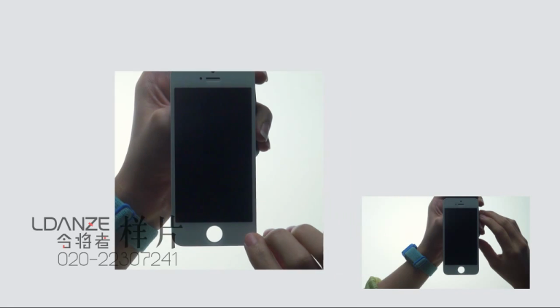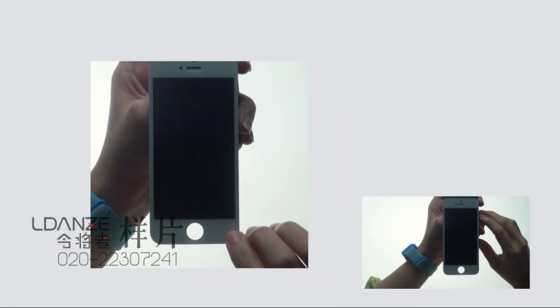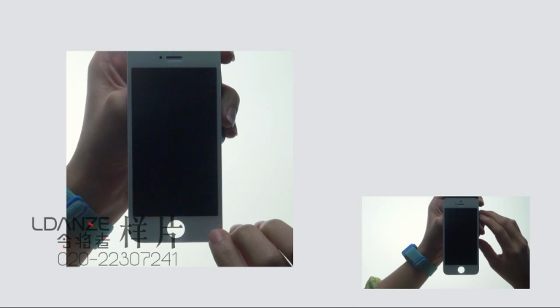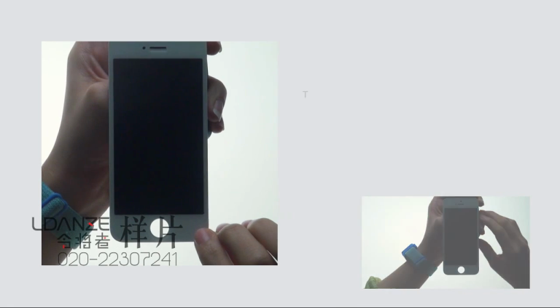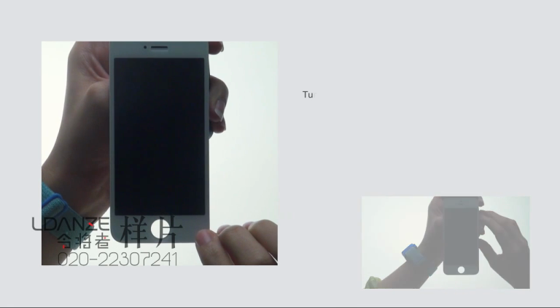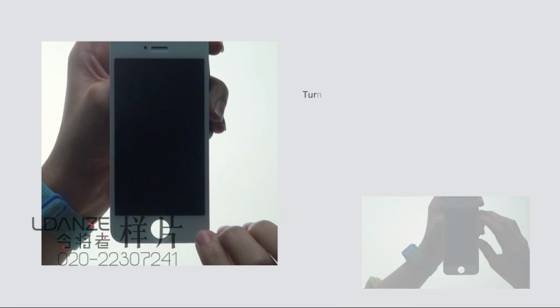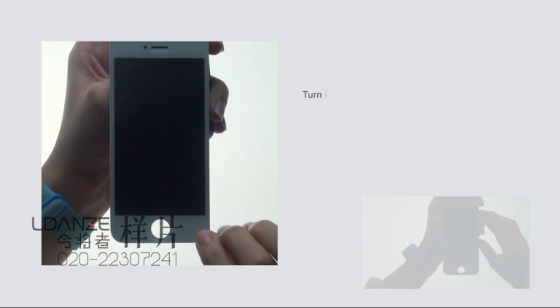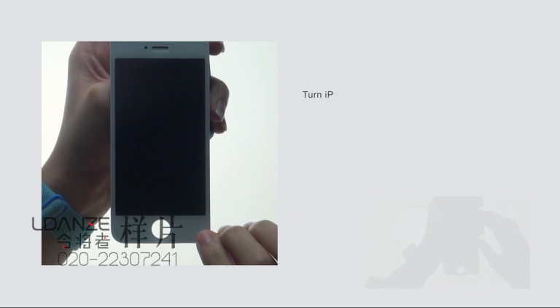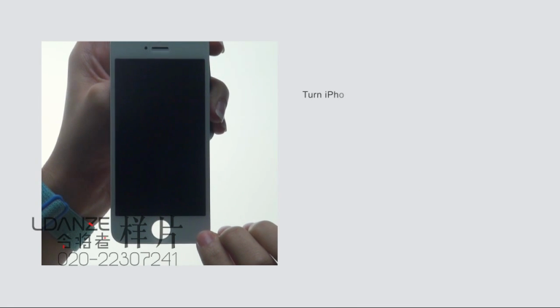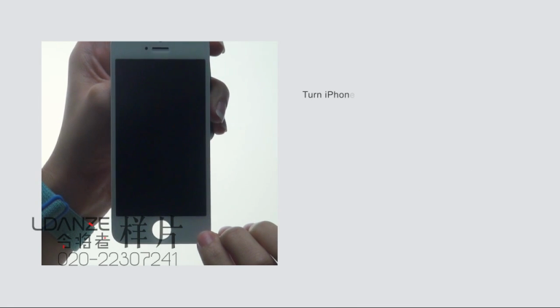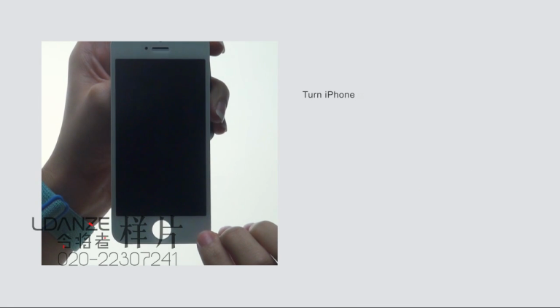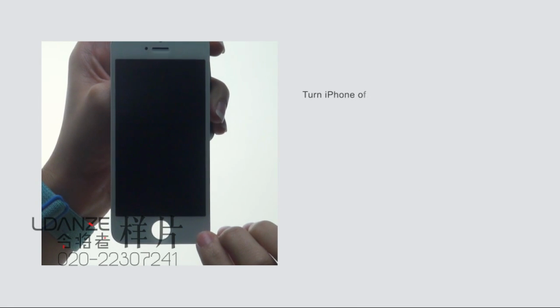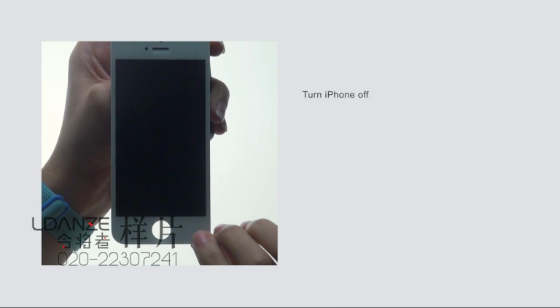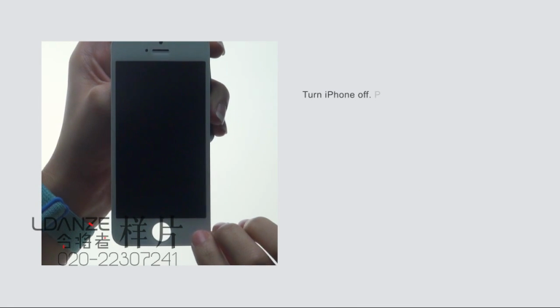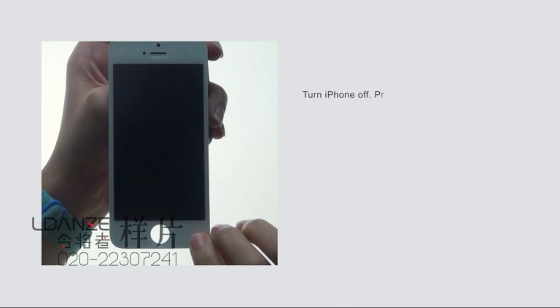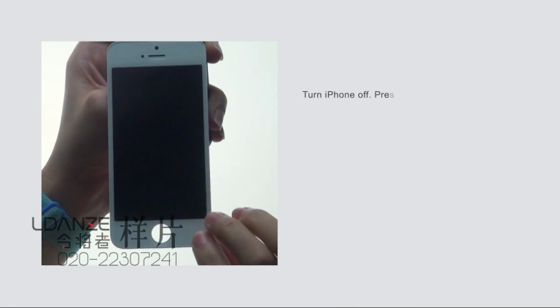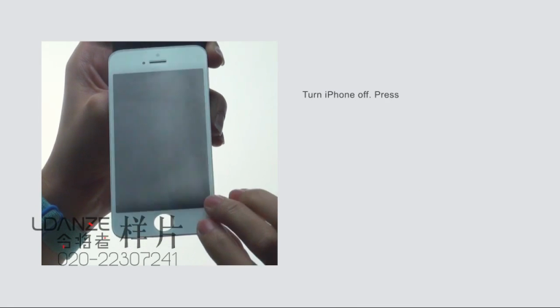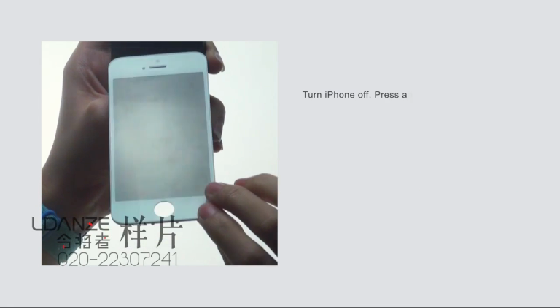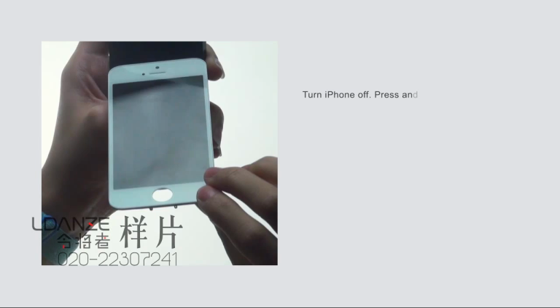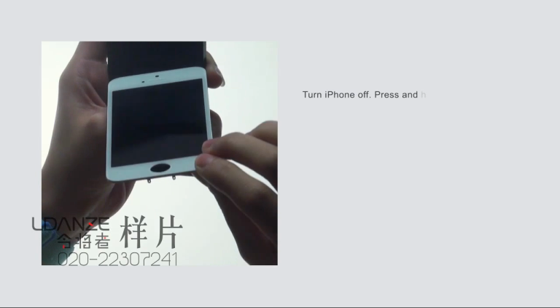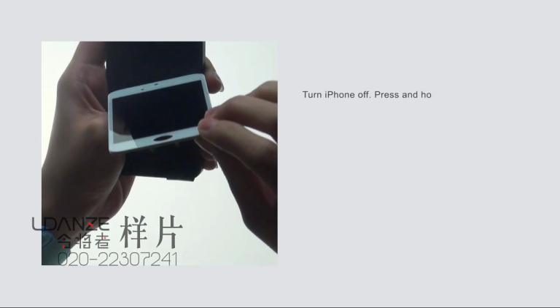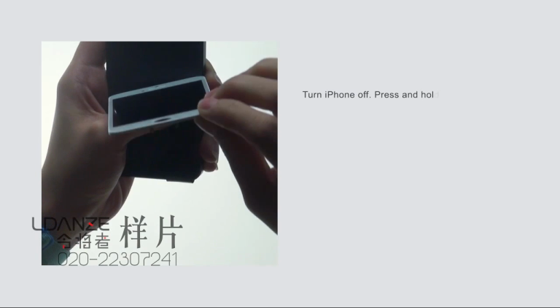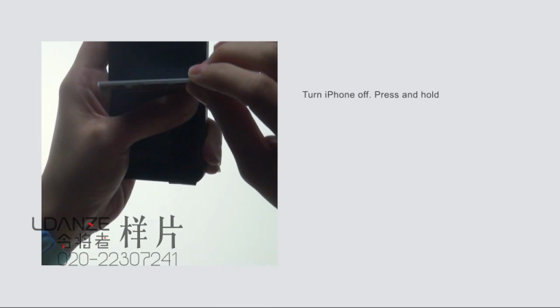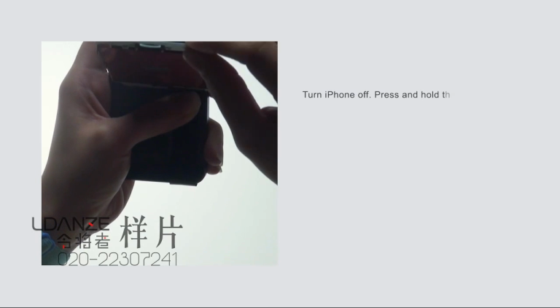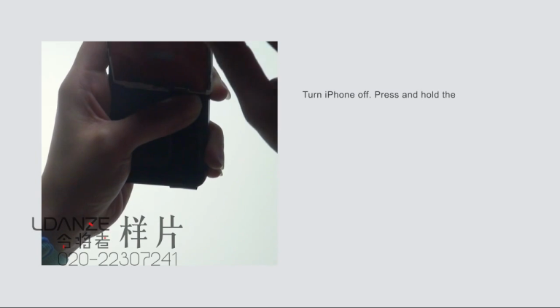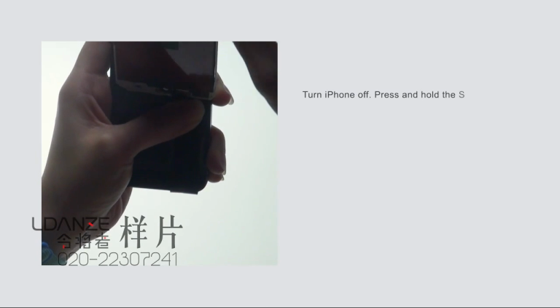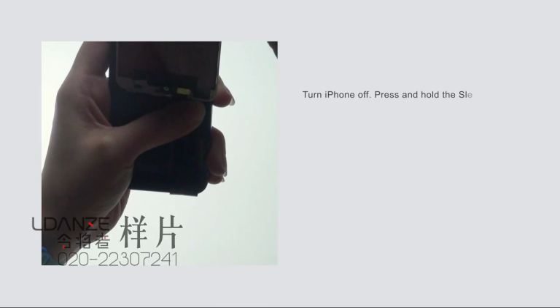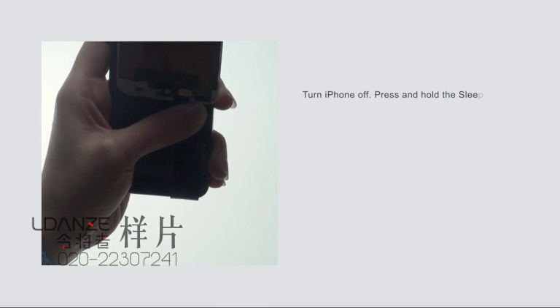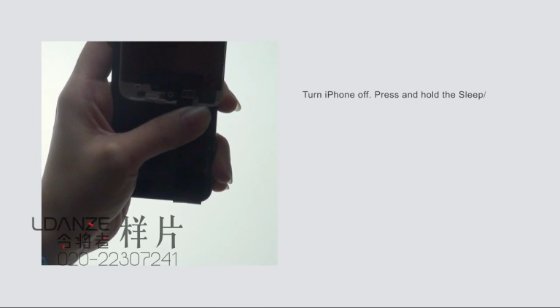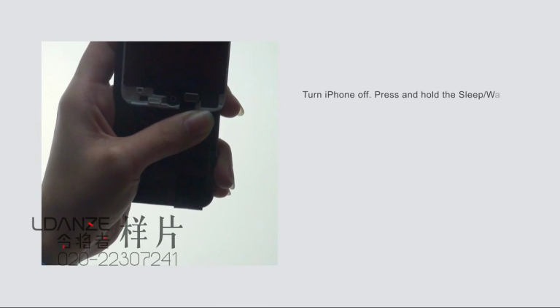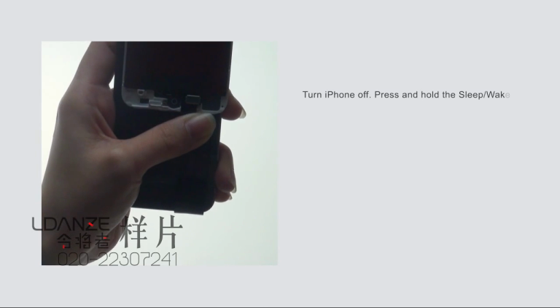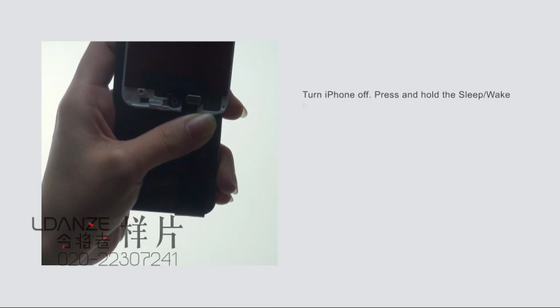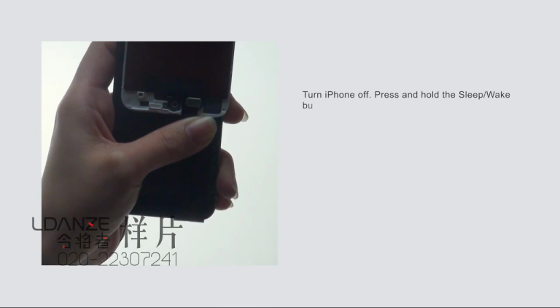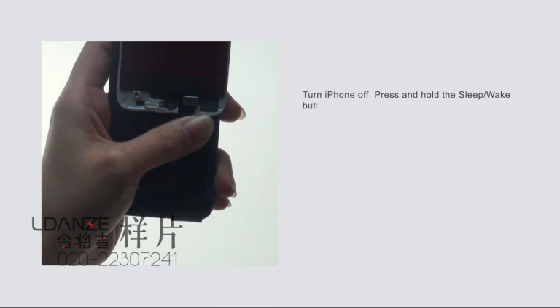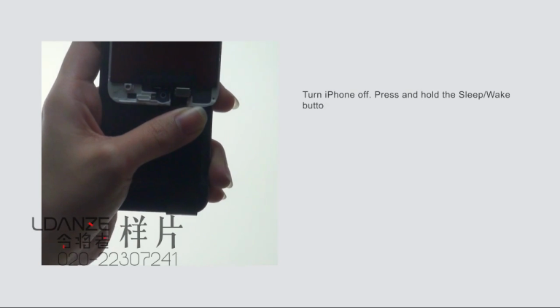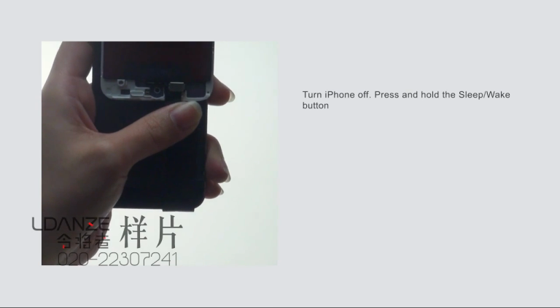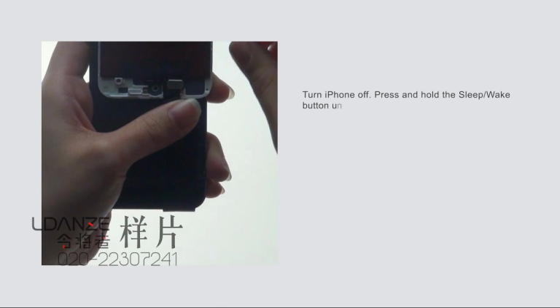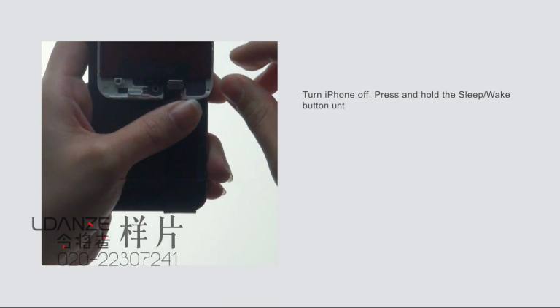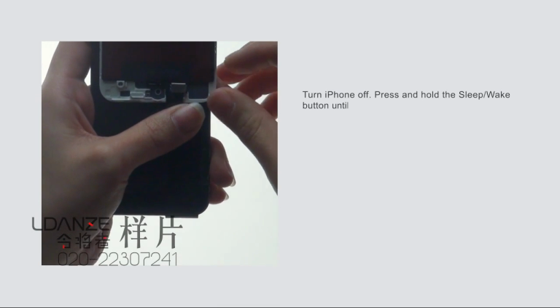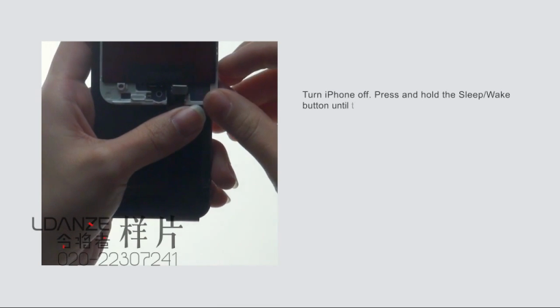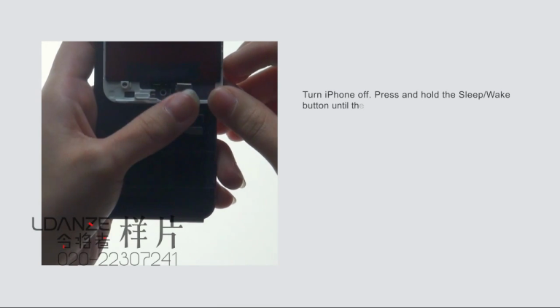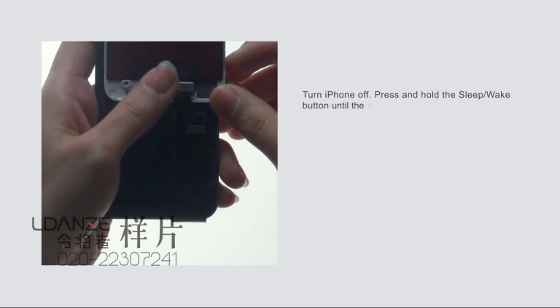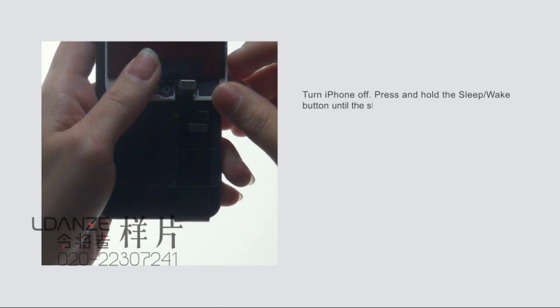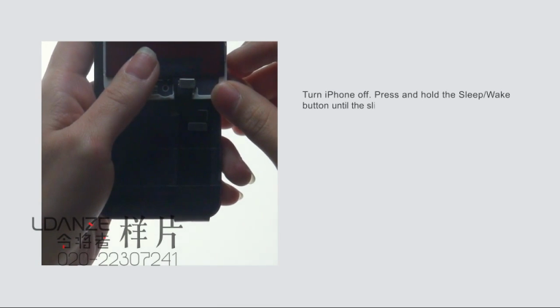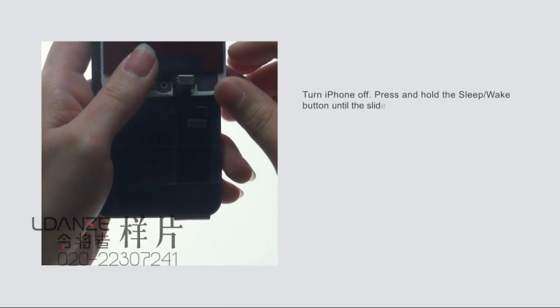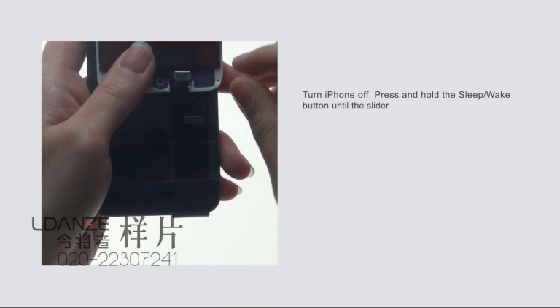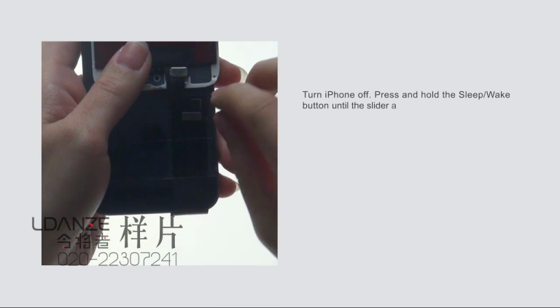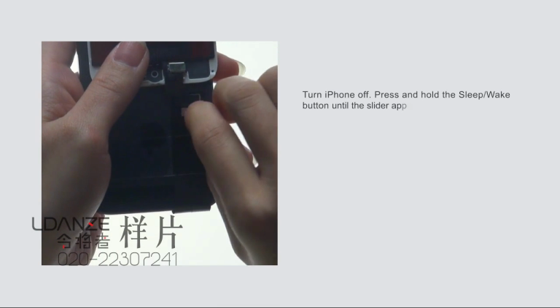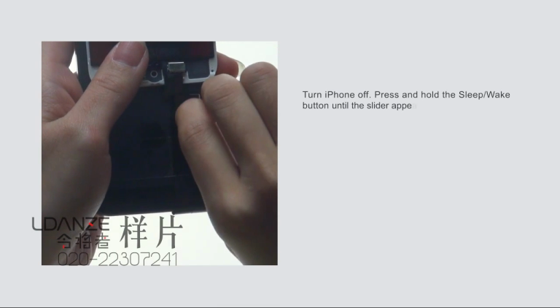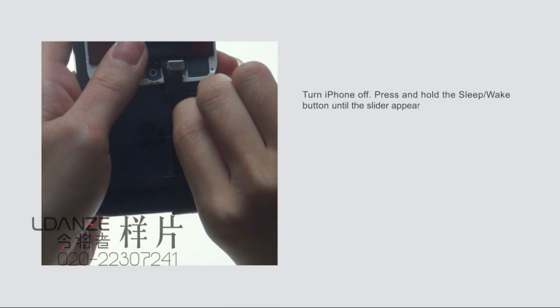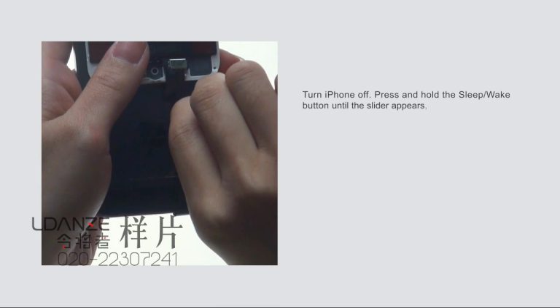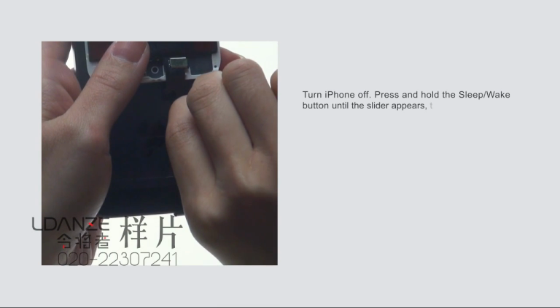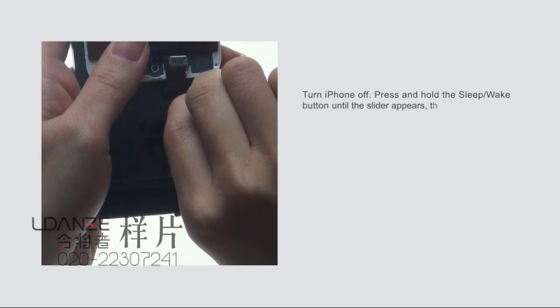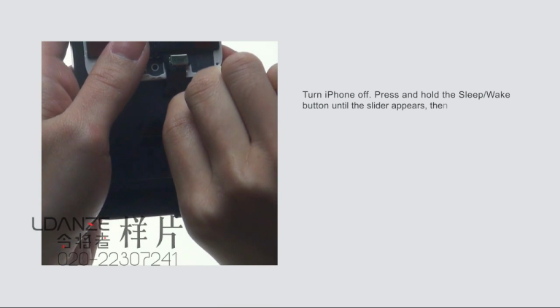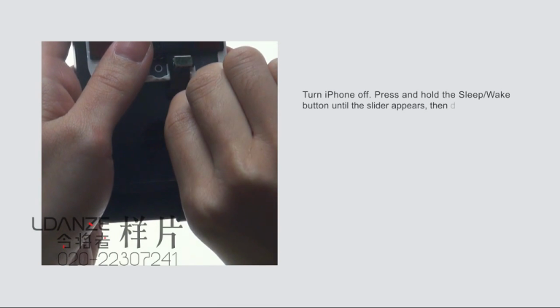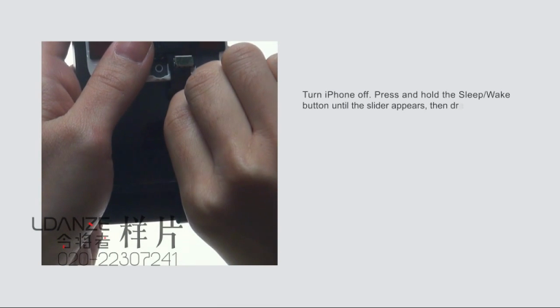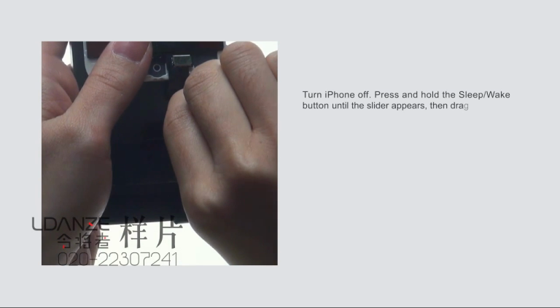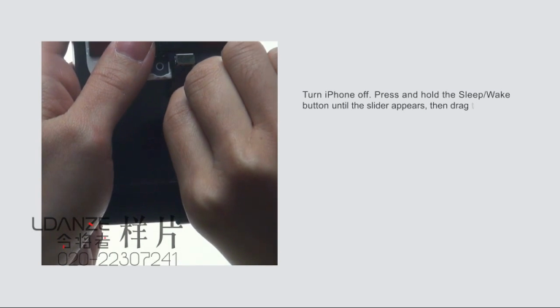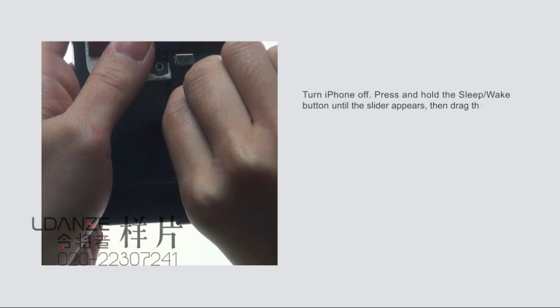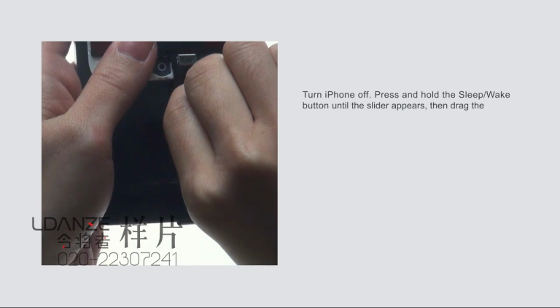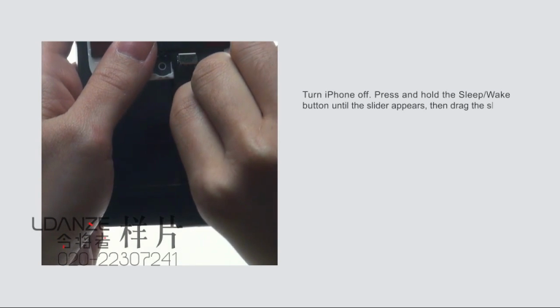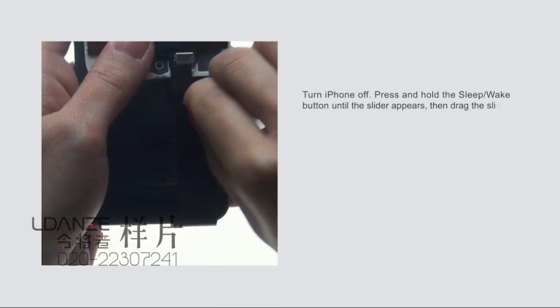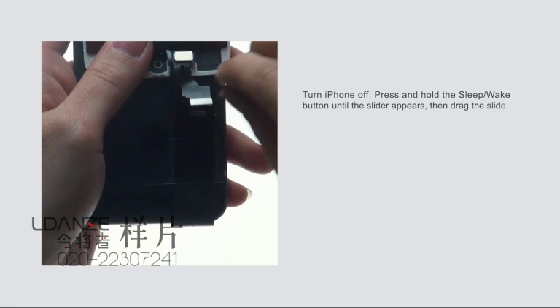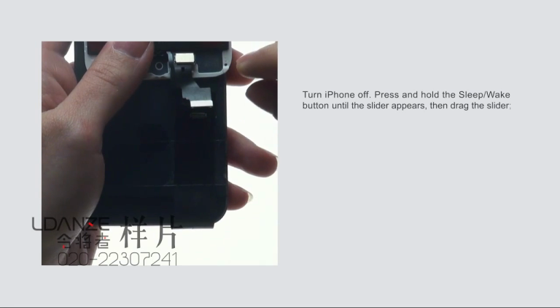Turn iPhone off by pressing and holding the Sleep-Wake button until the slider appears, then drag the slider.